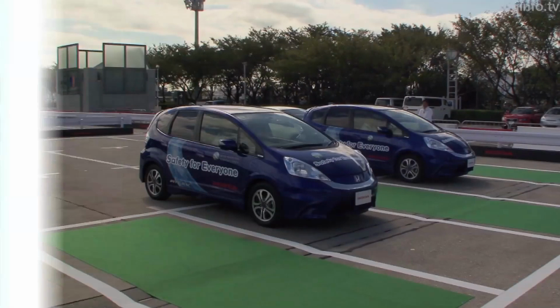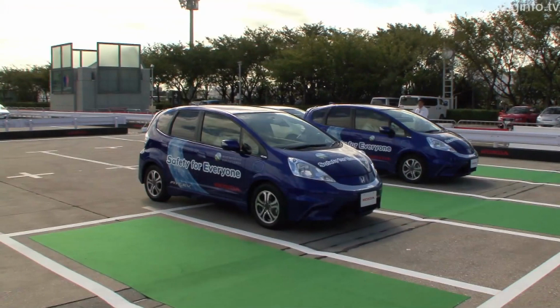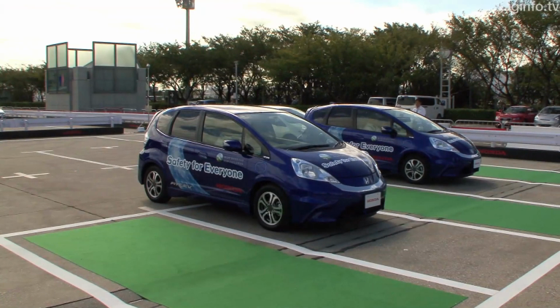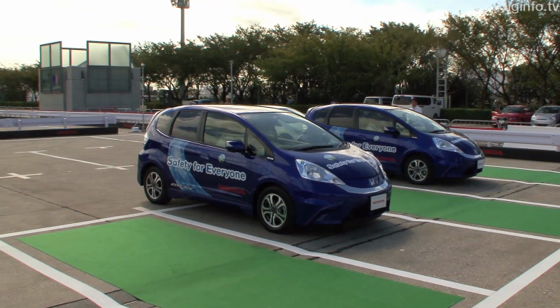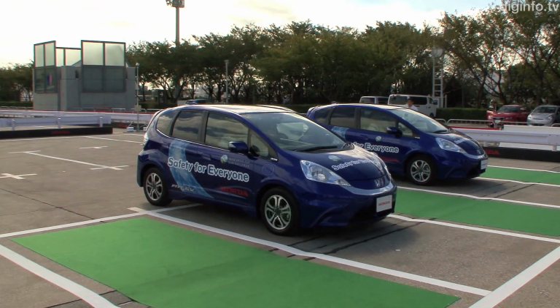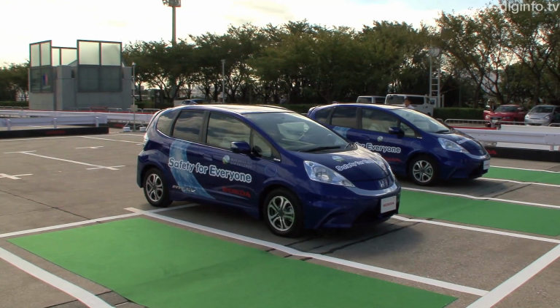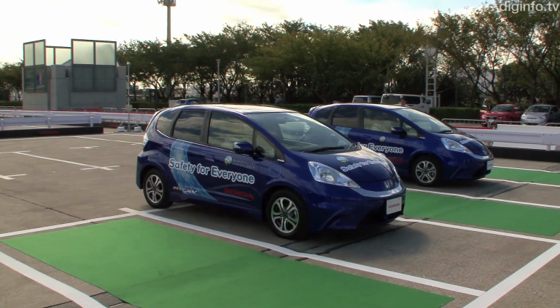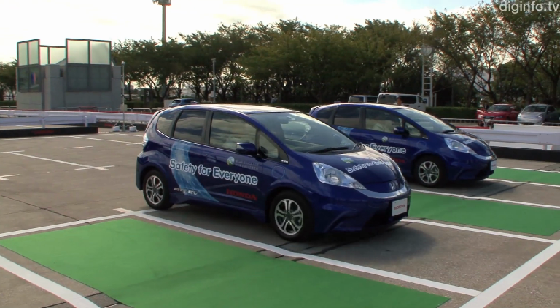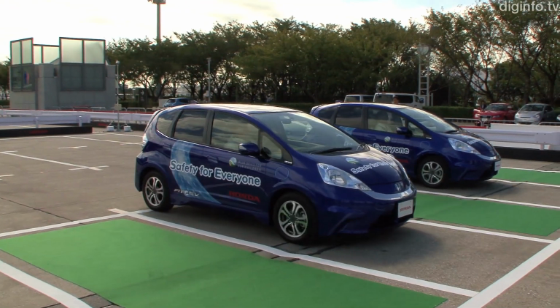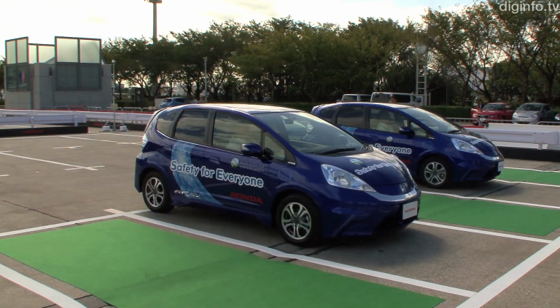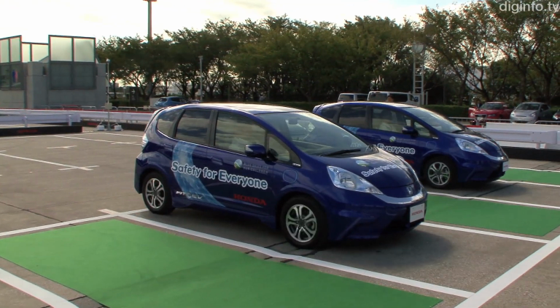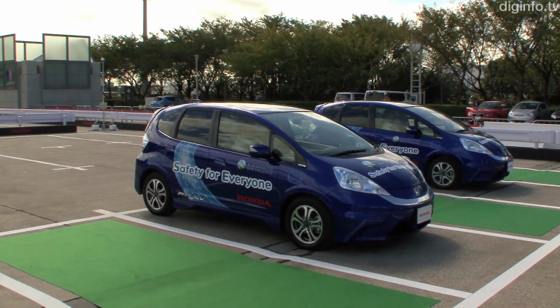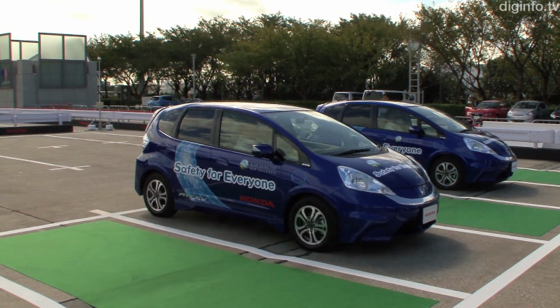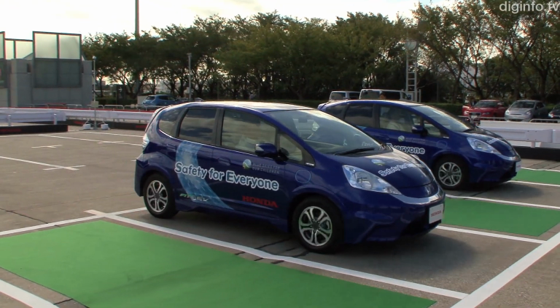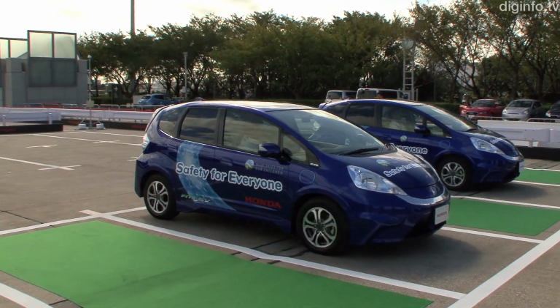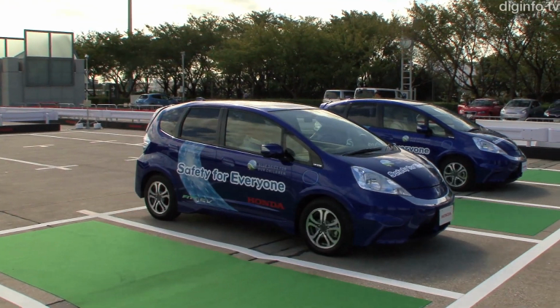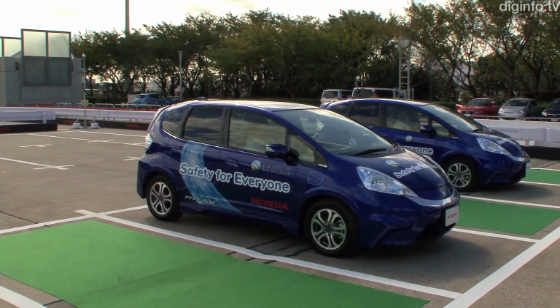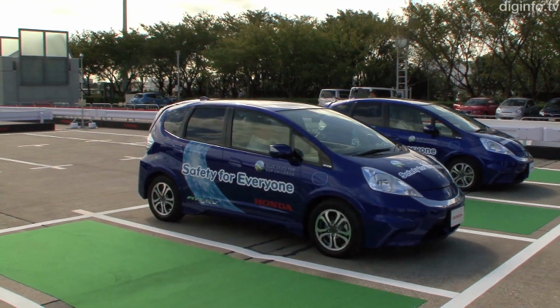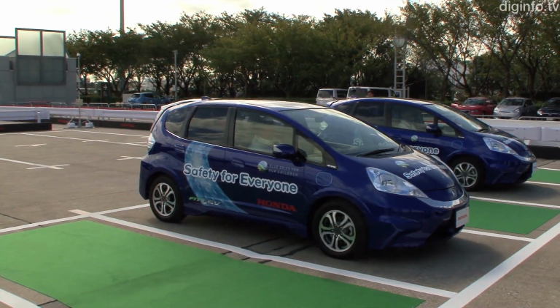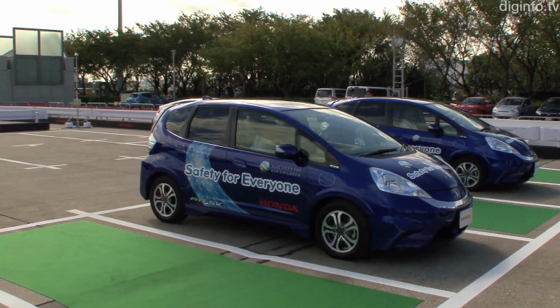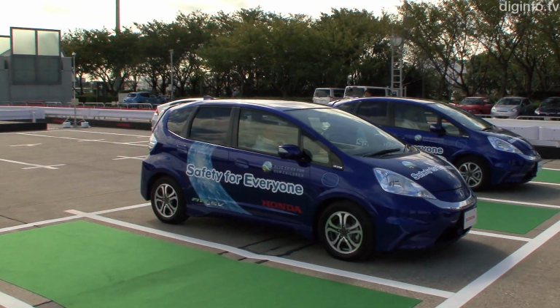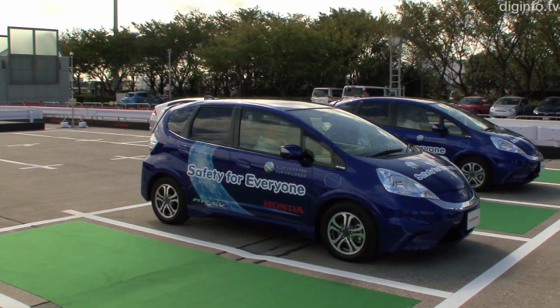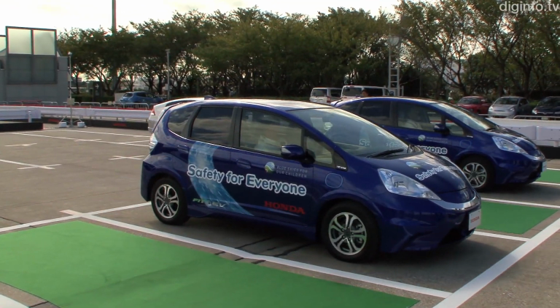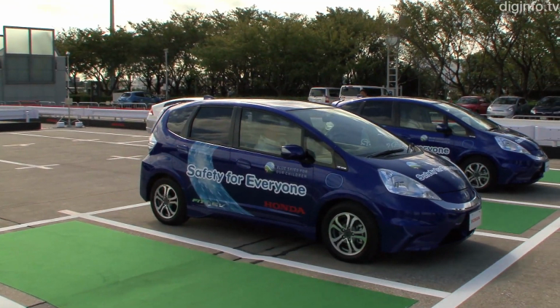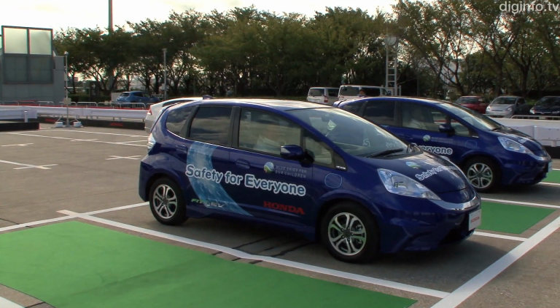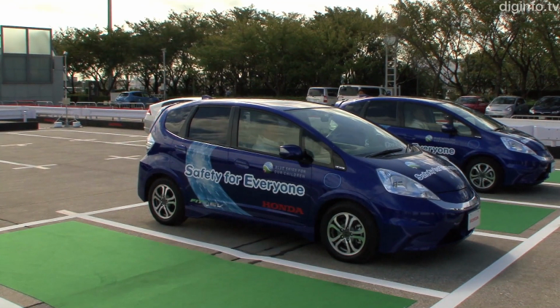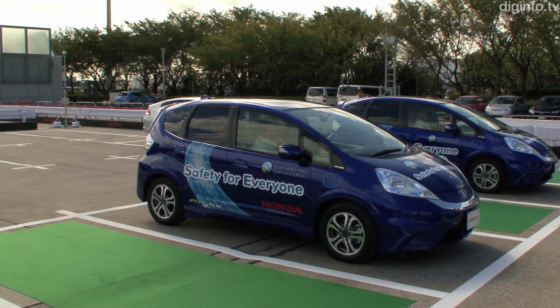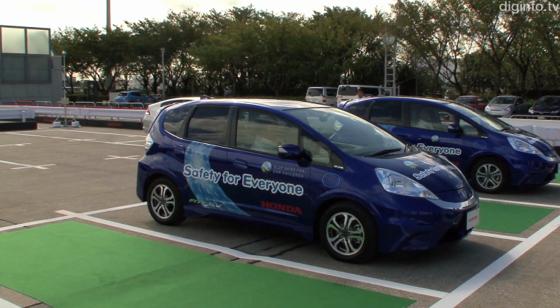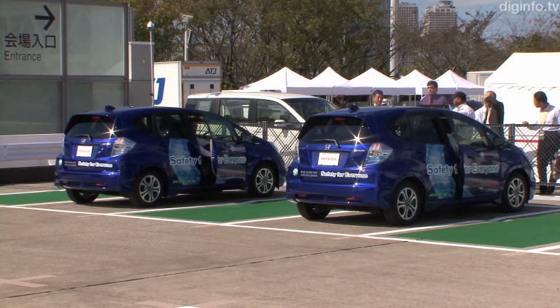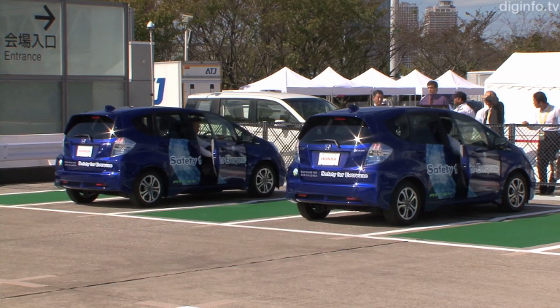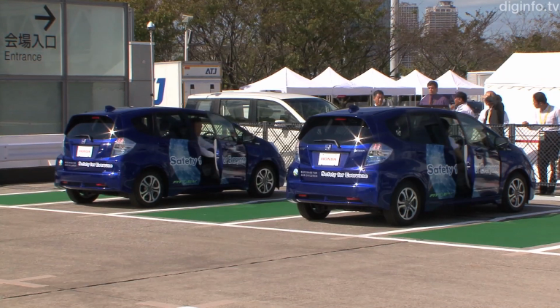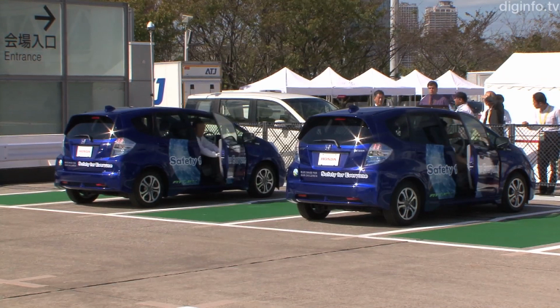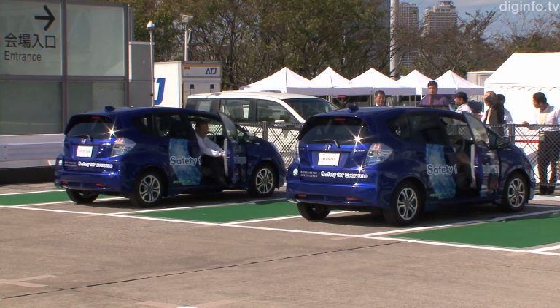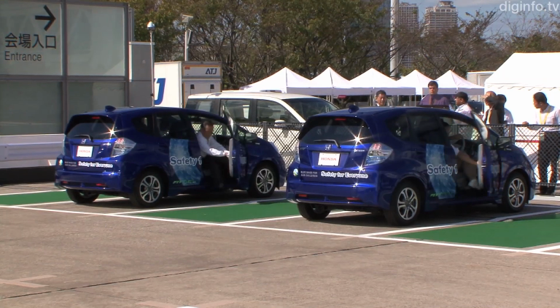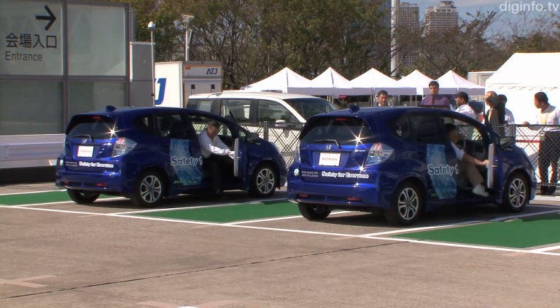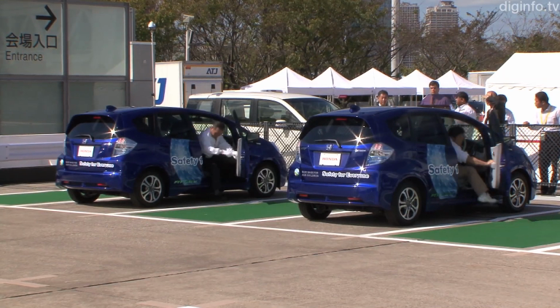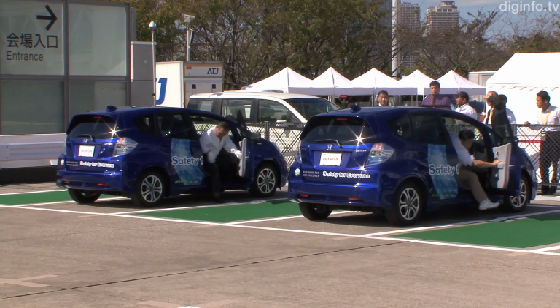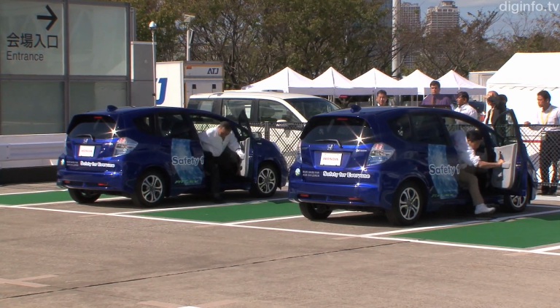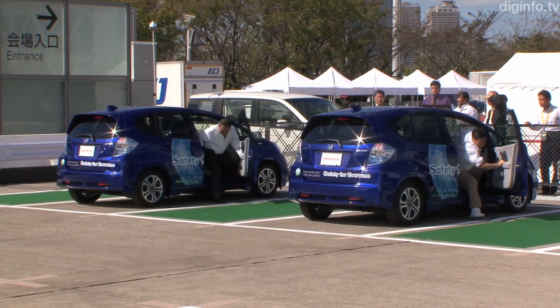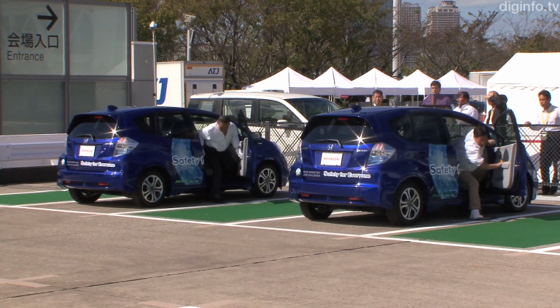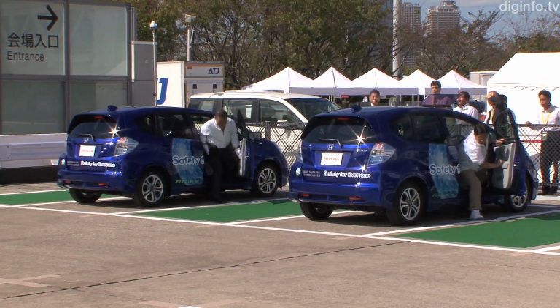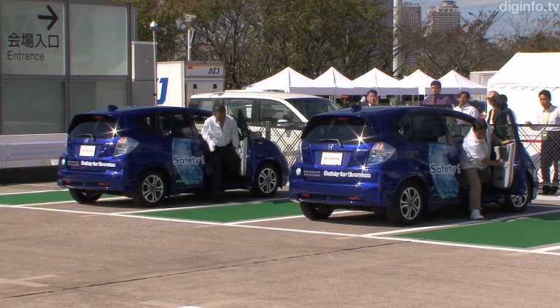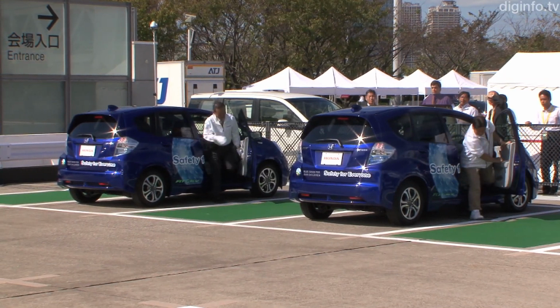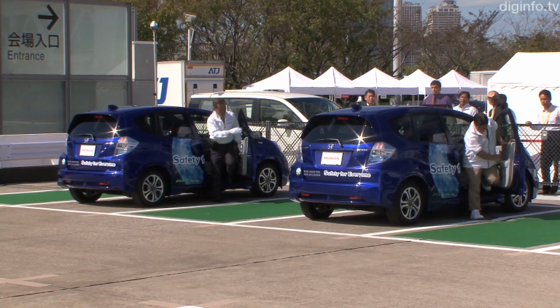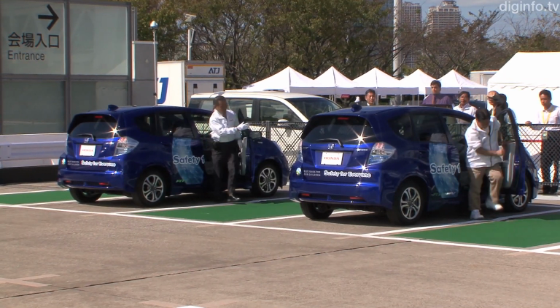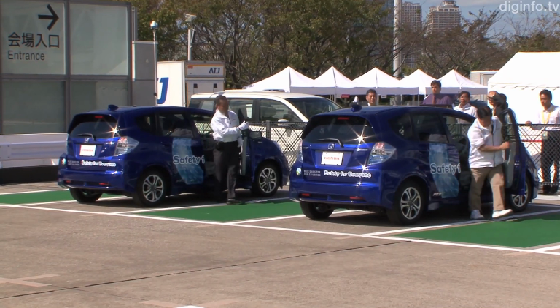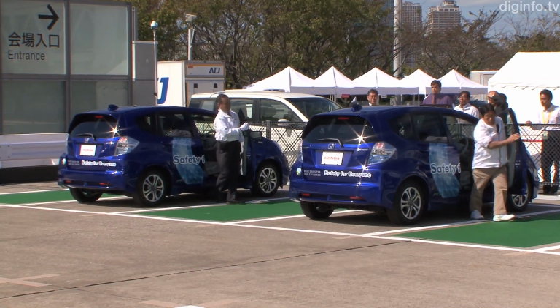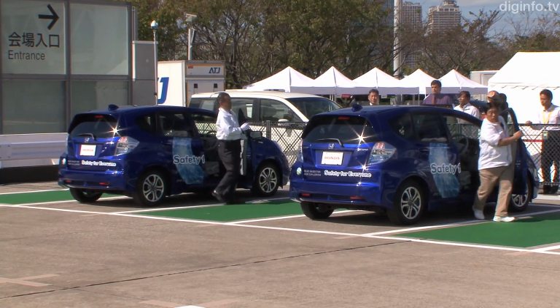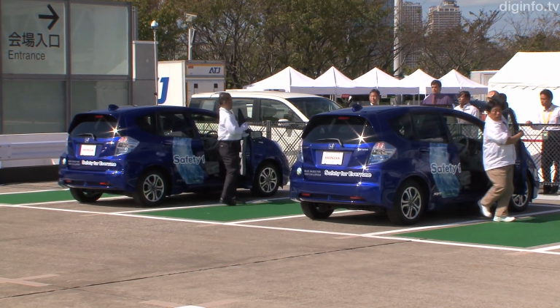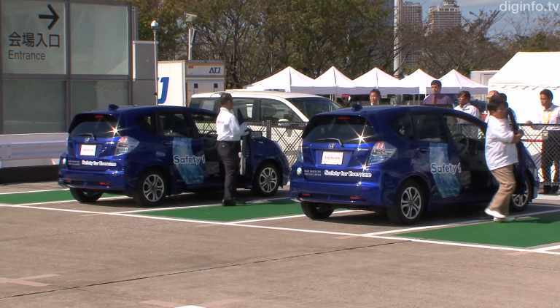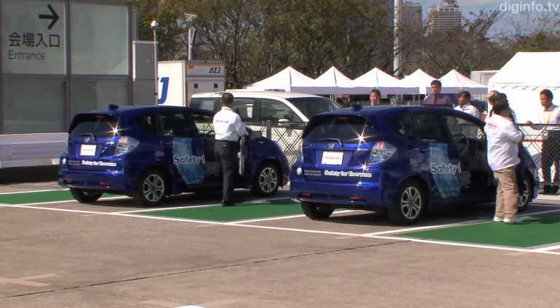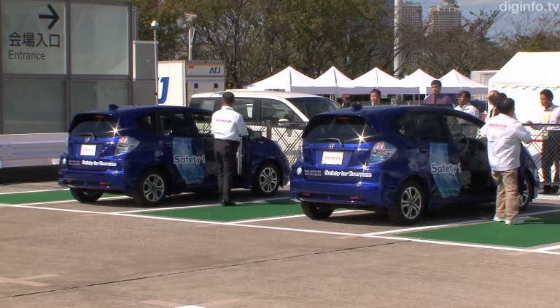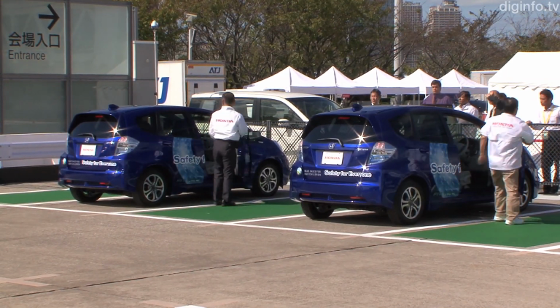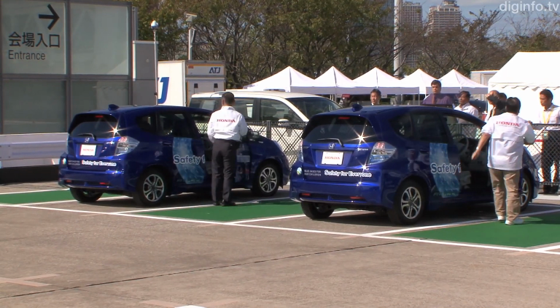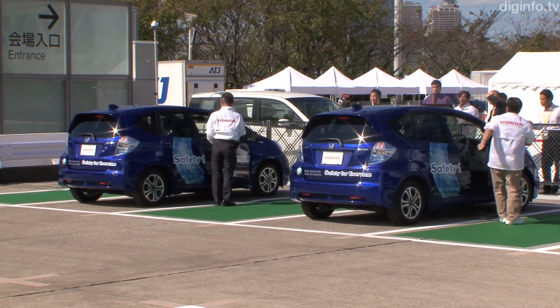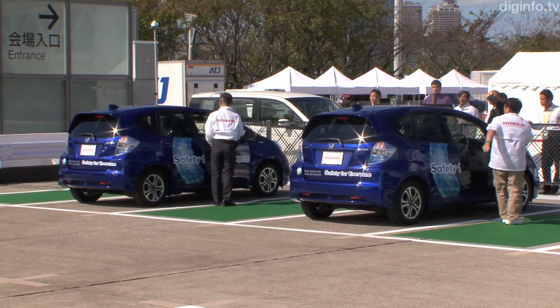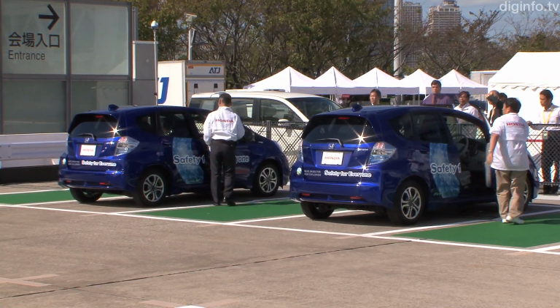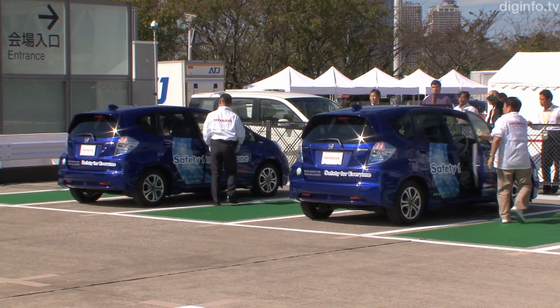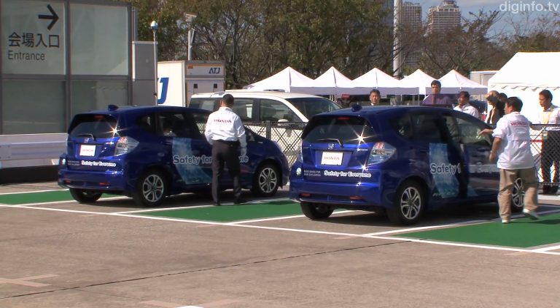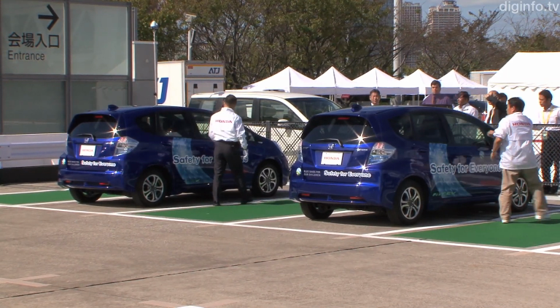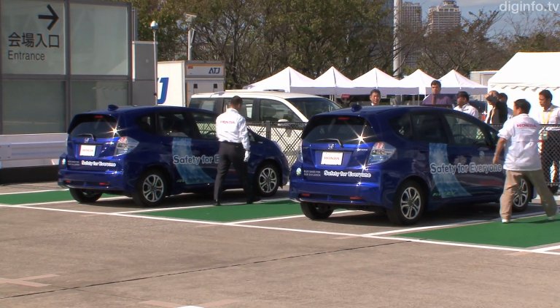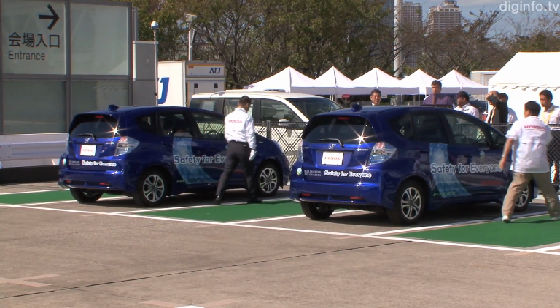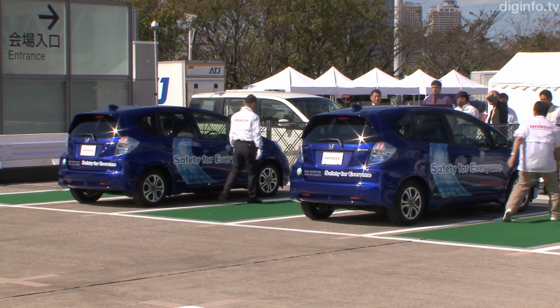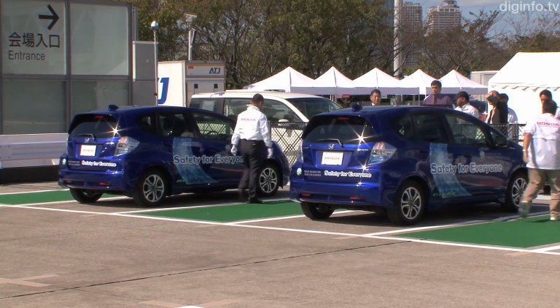Honda has developed a low-cost automatic valet parking system which uses parking lot surveillance cameras to help park cars automatically.